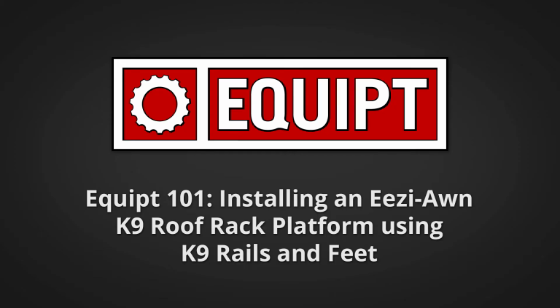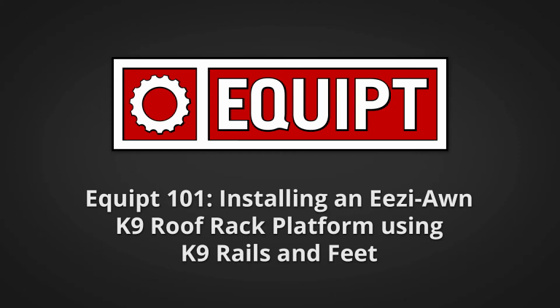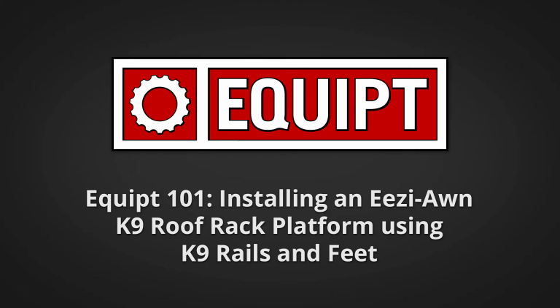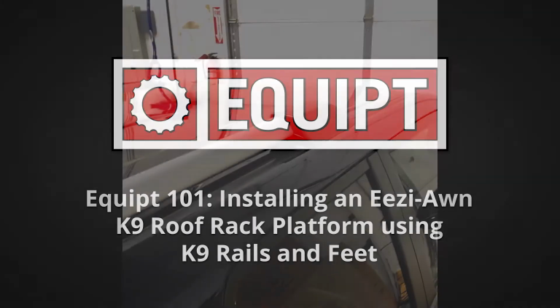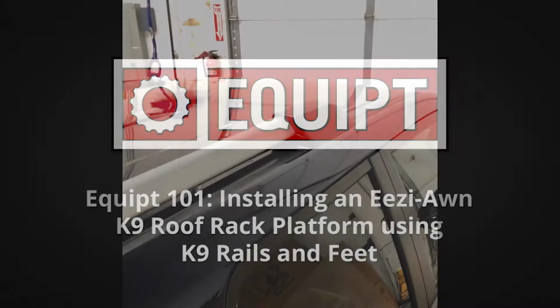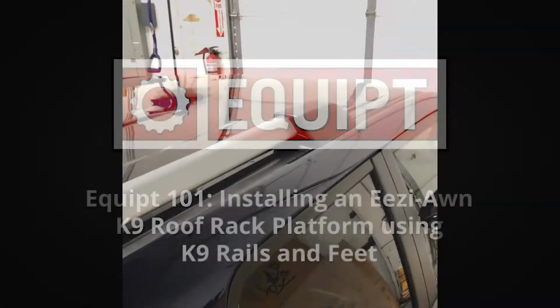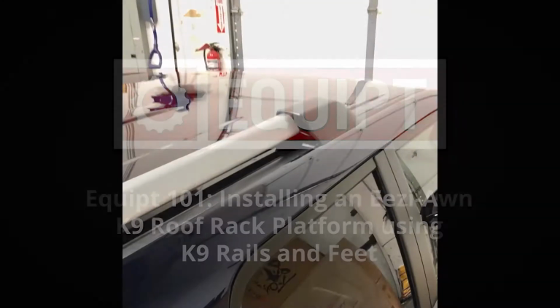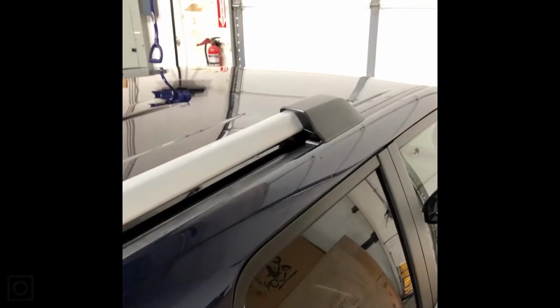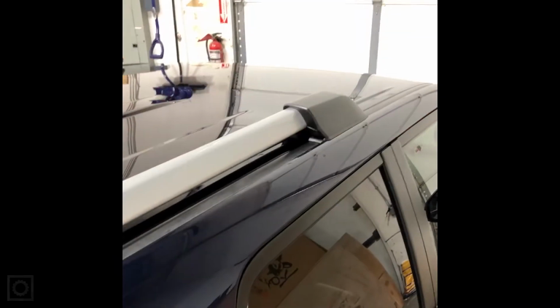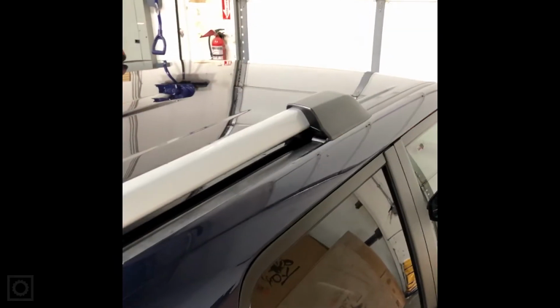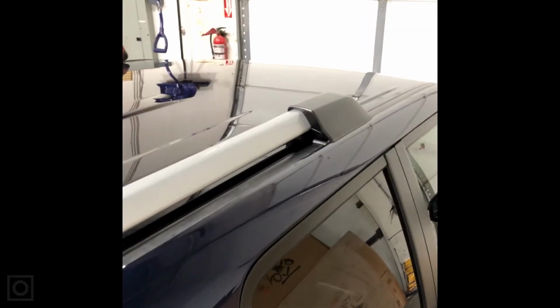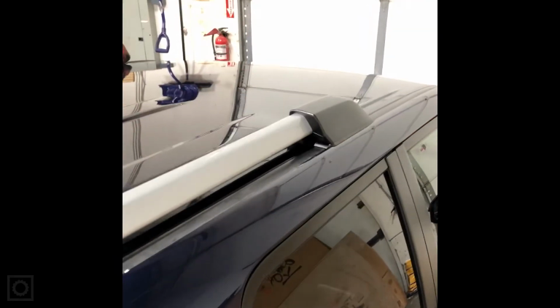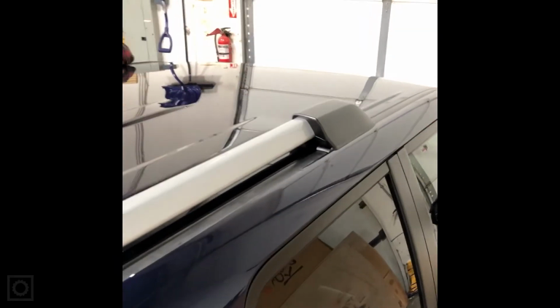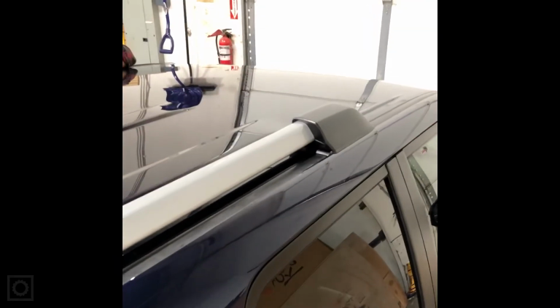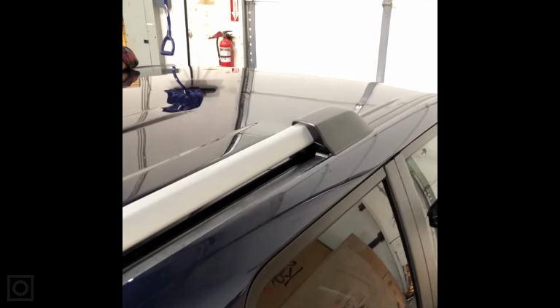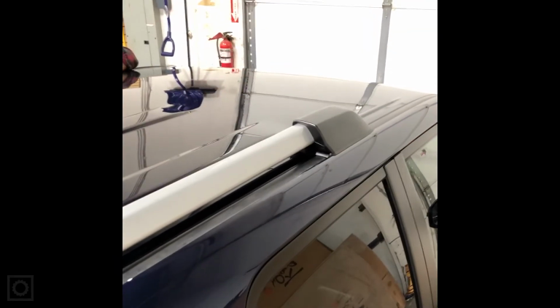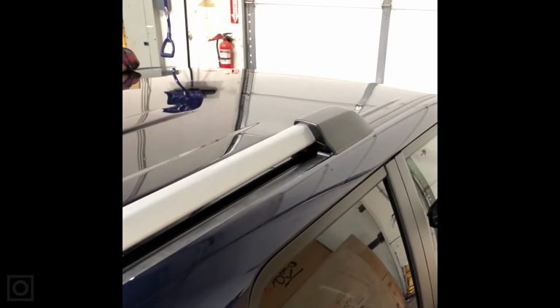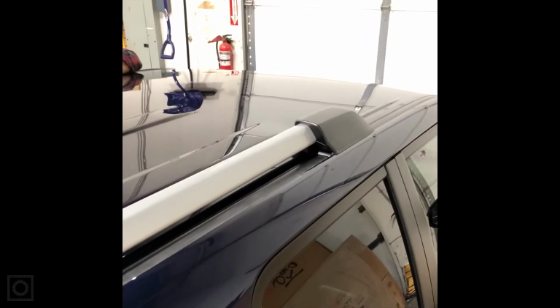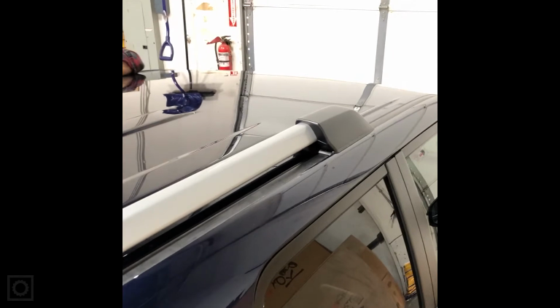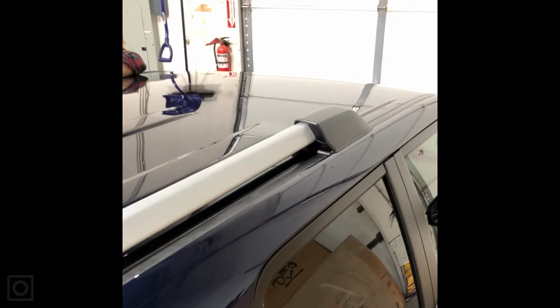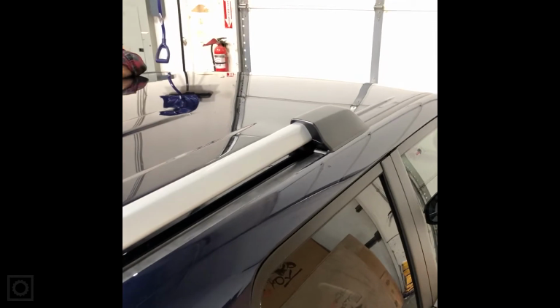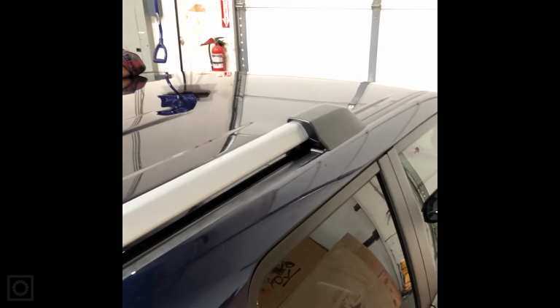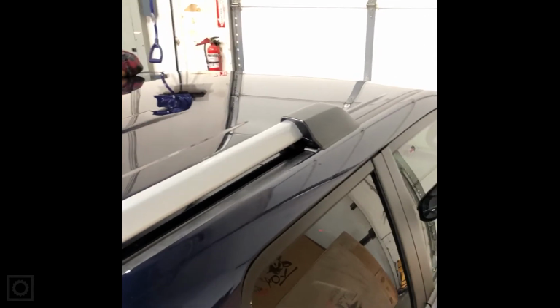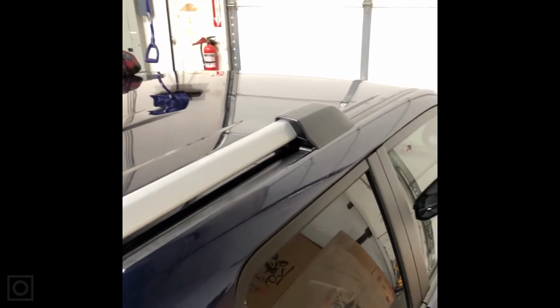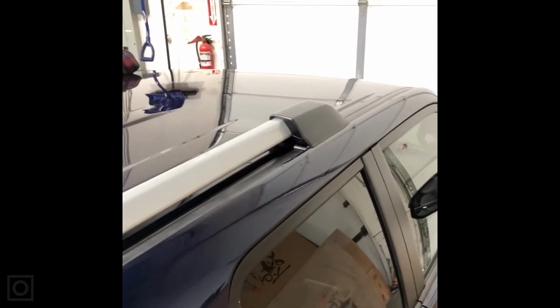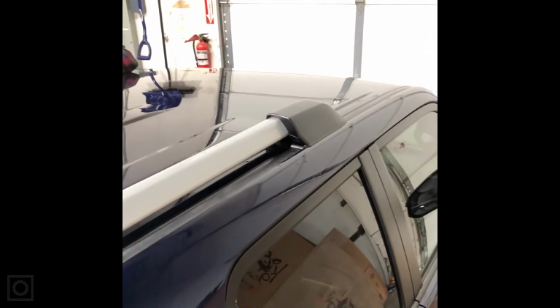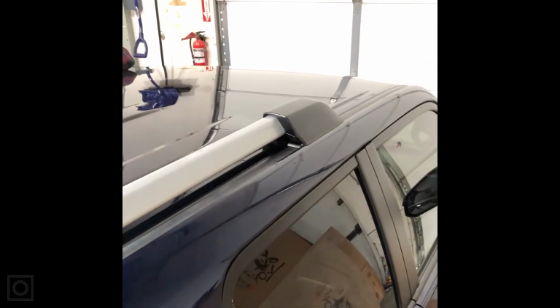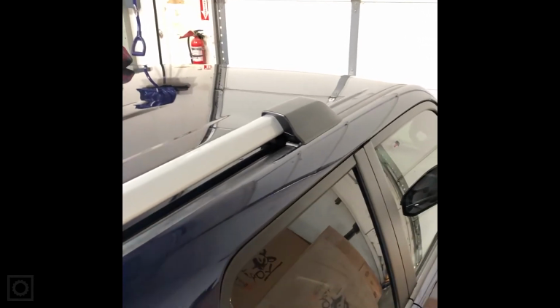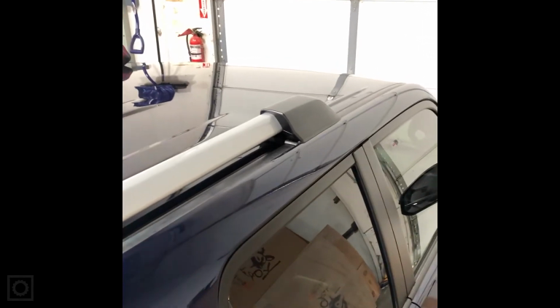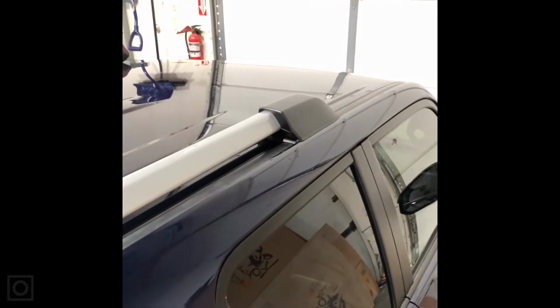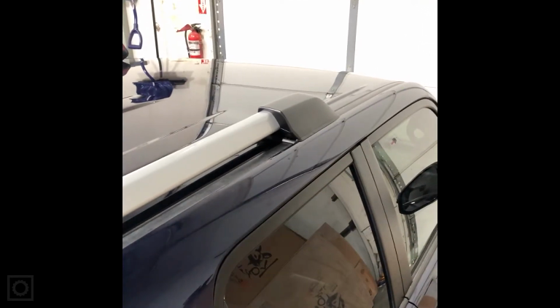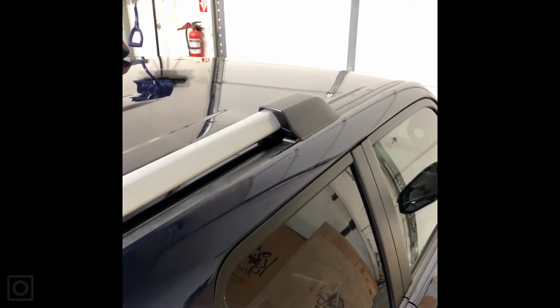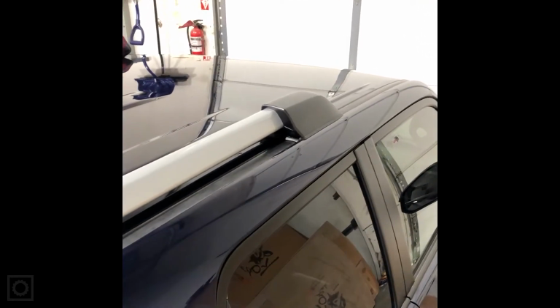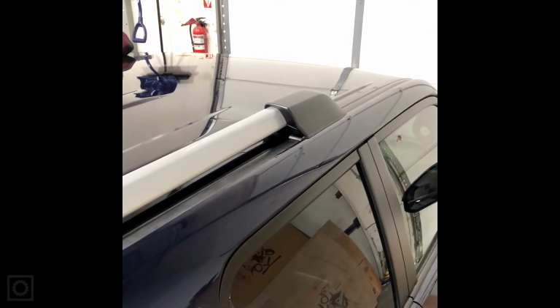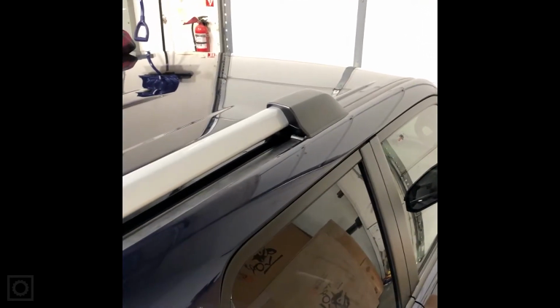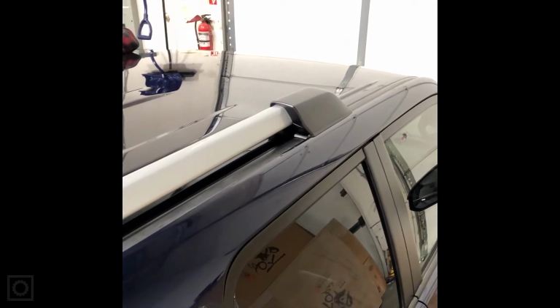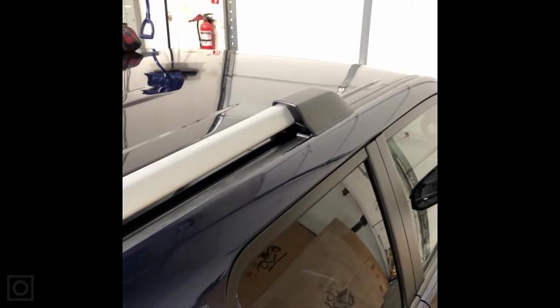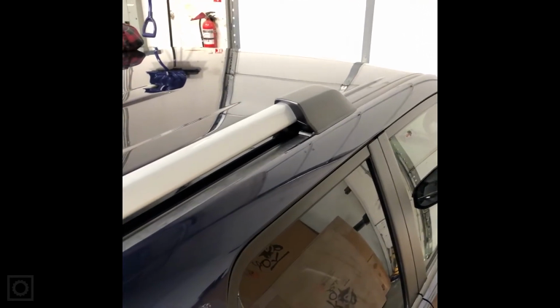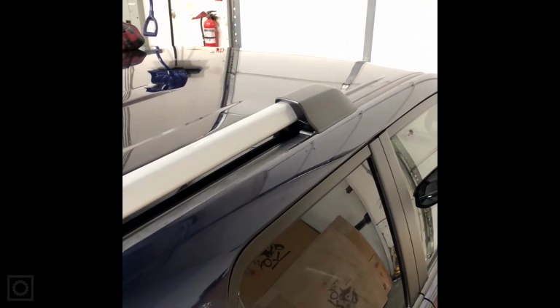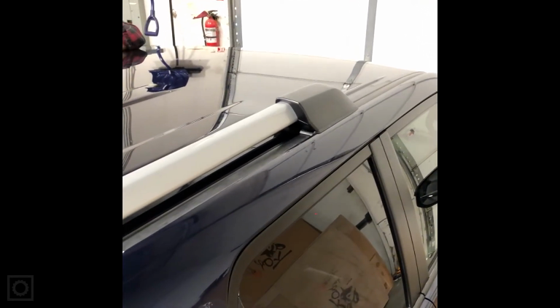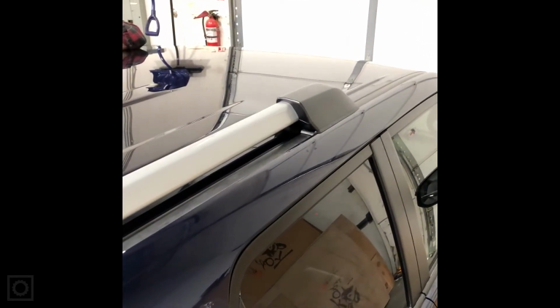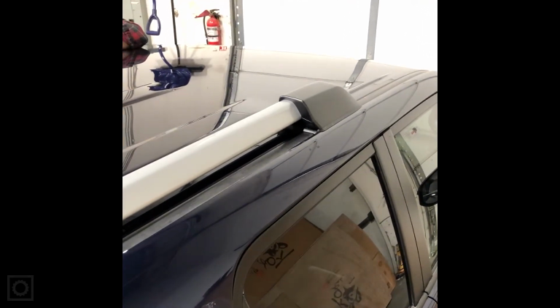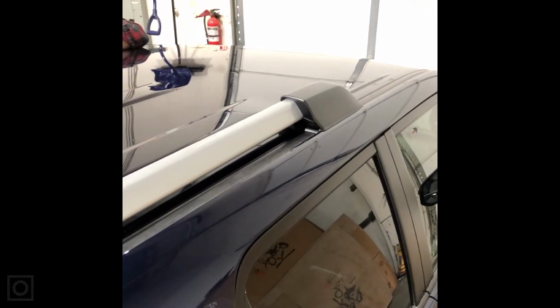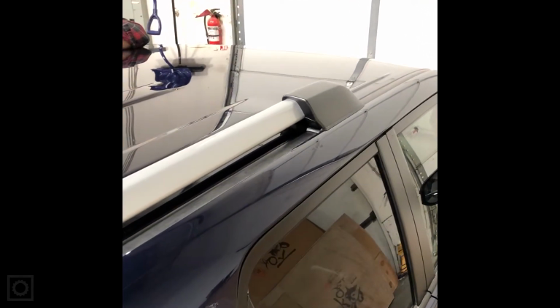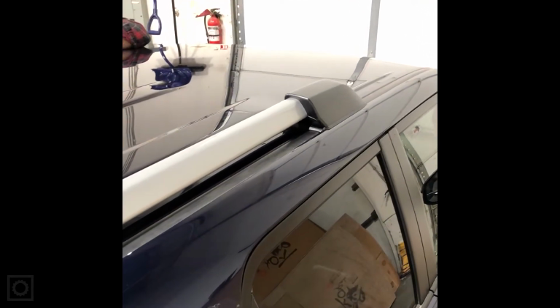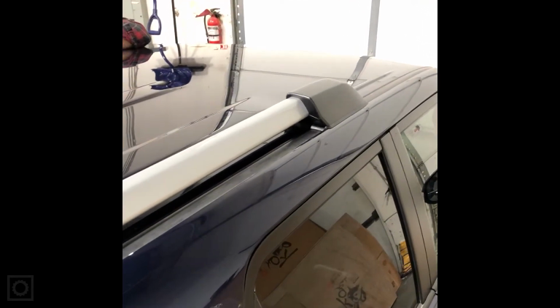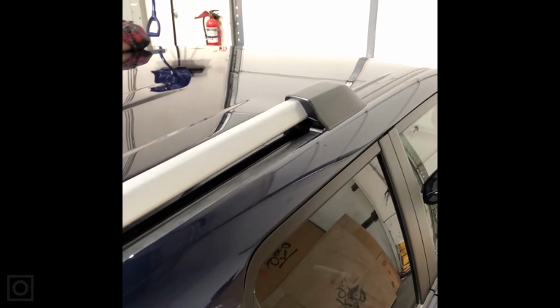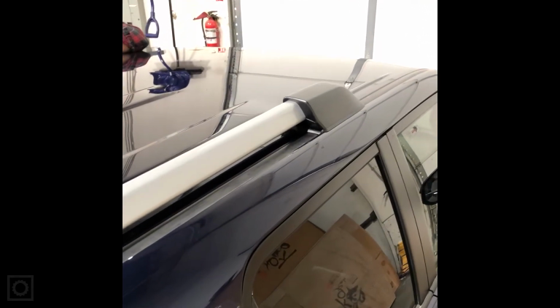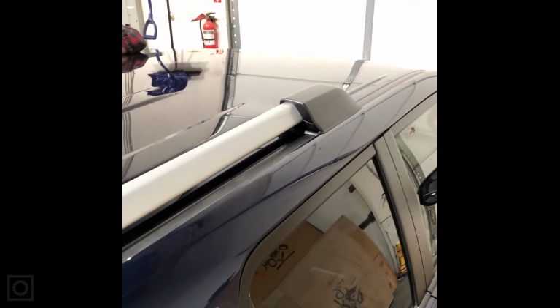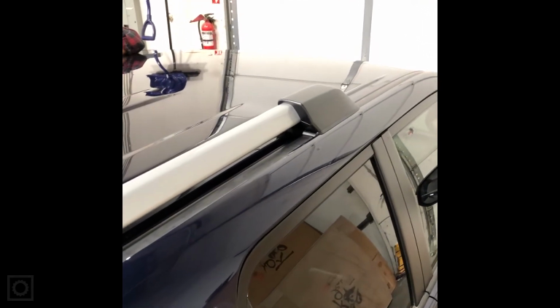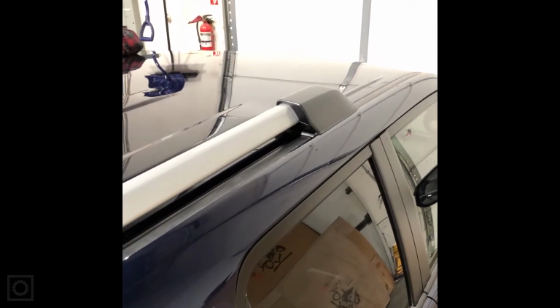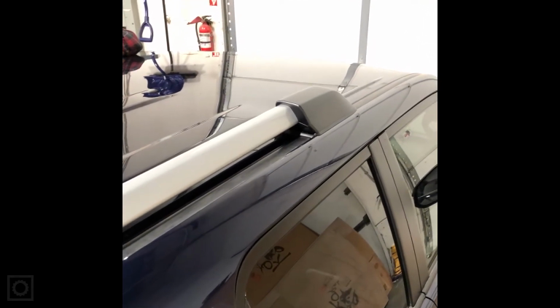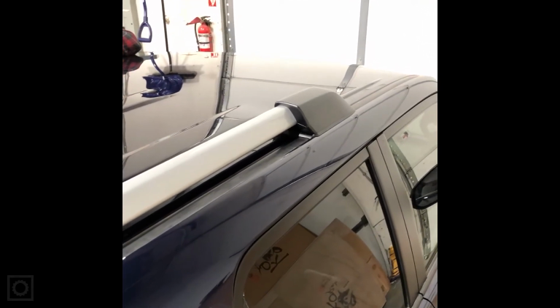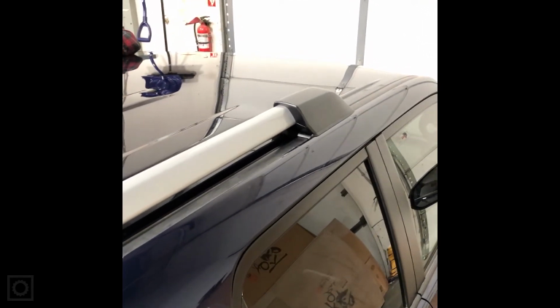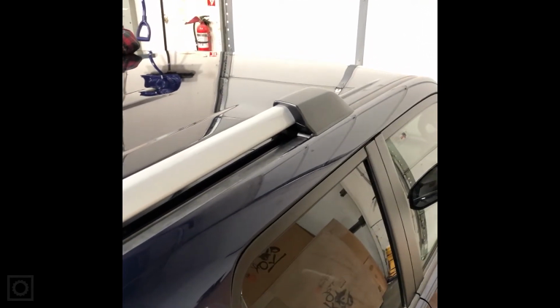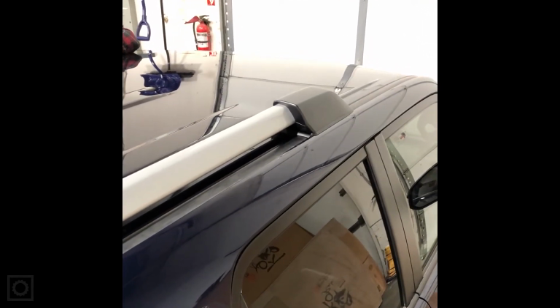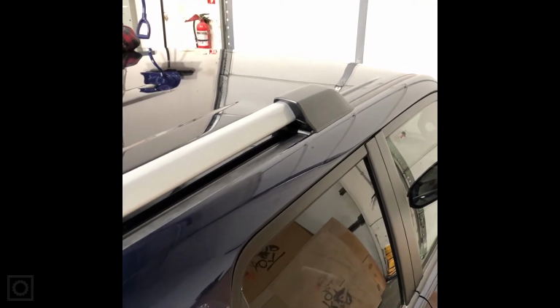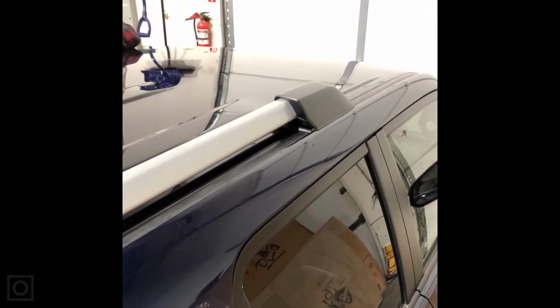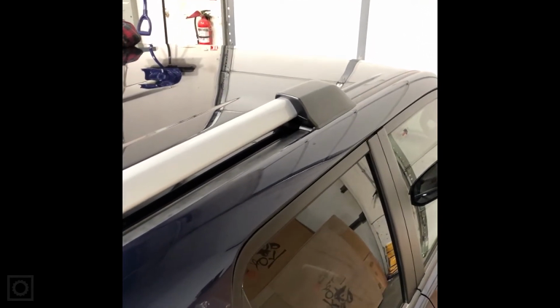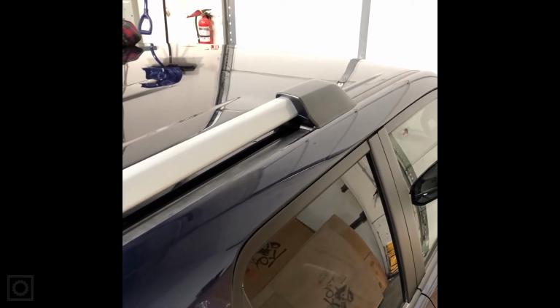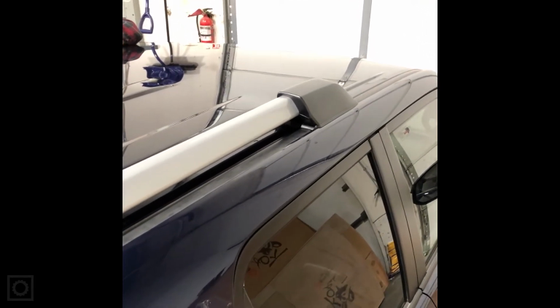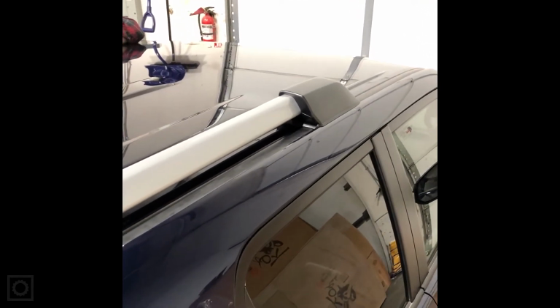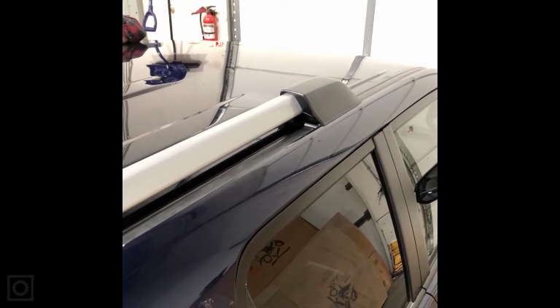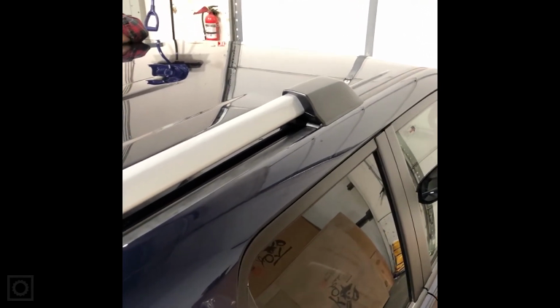Hi, this is Paul with Equipped. Today we're going to be installing a 2.2 meter long roof rack on a 5th Gen 4Runner.